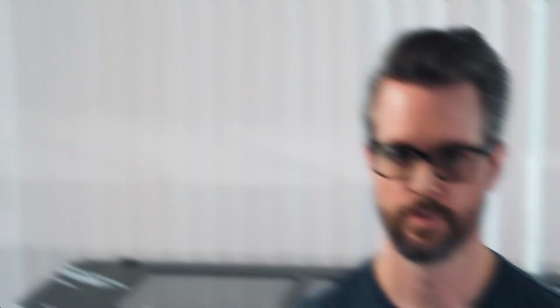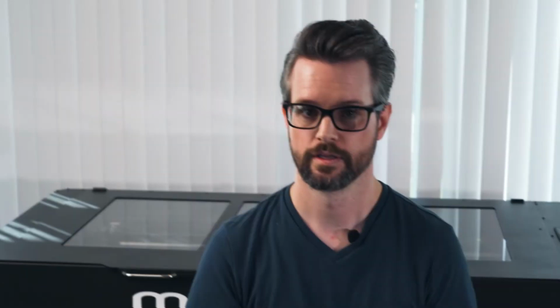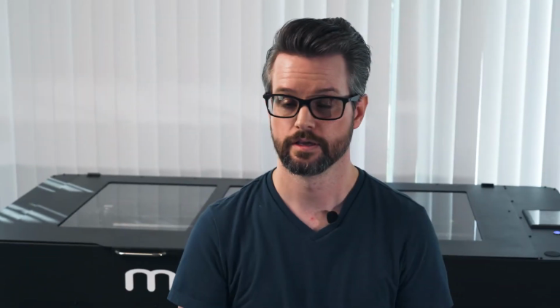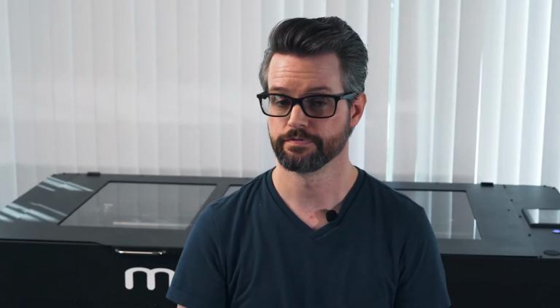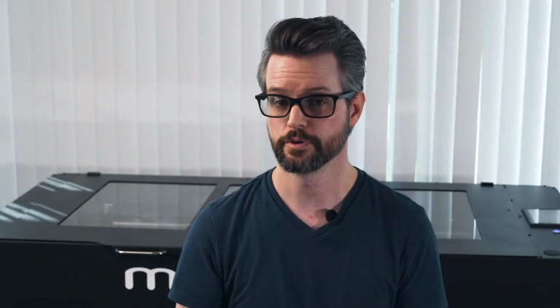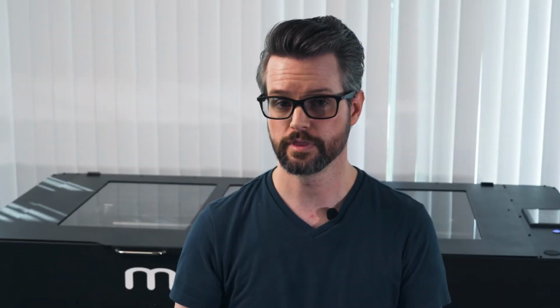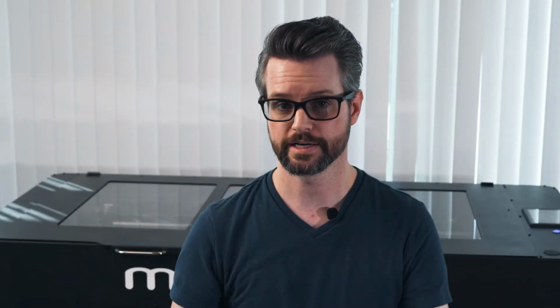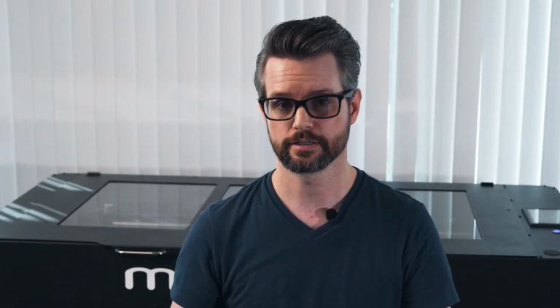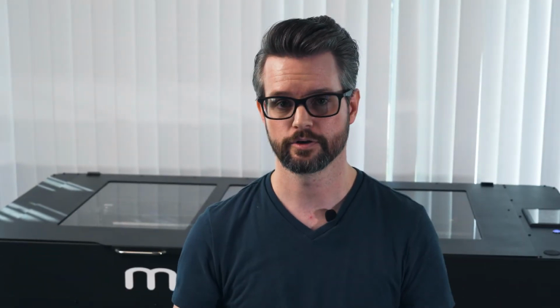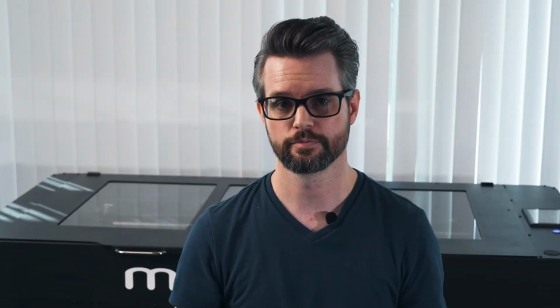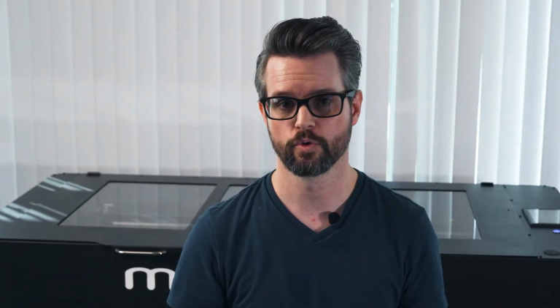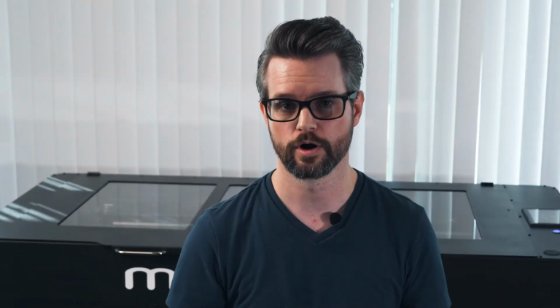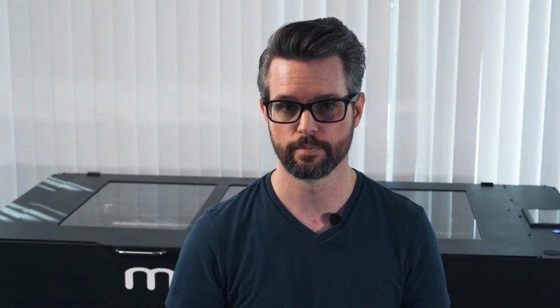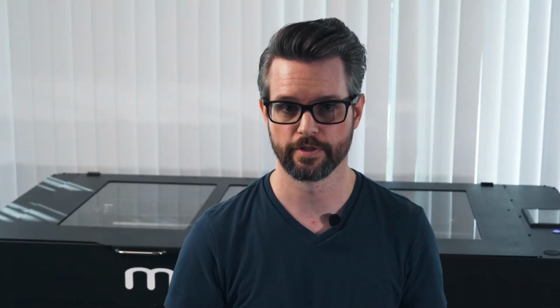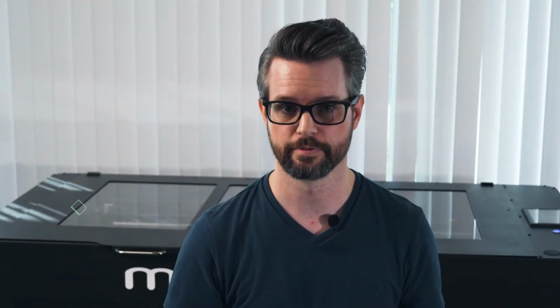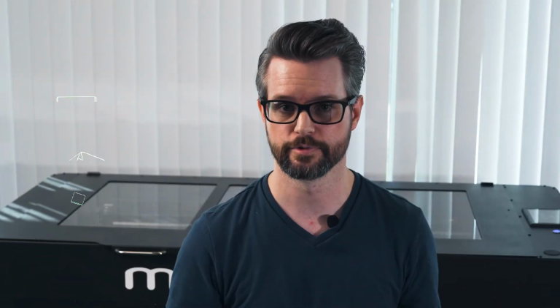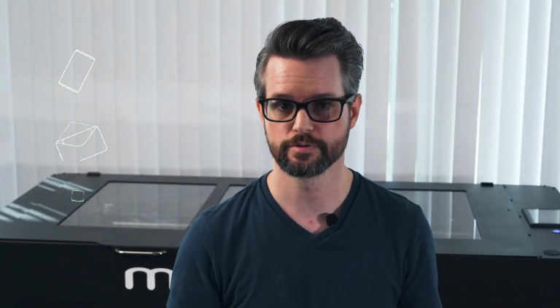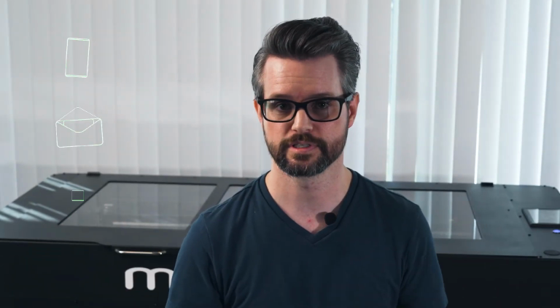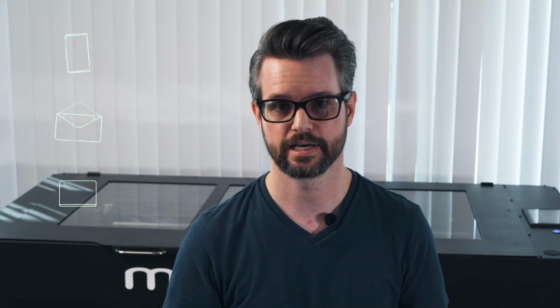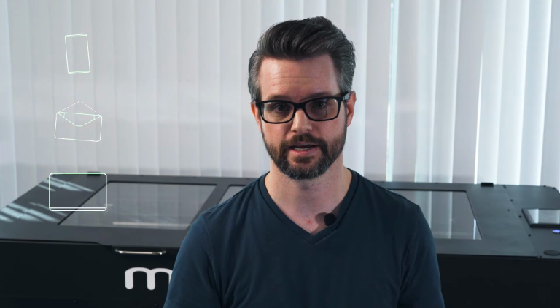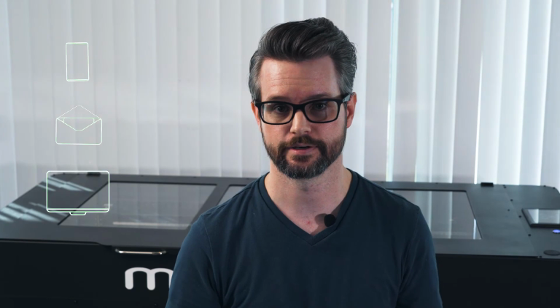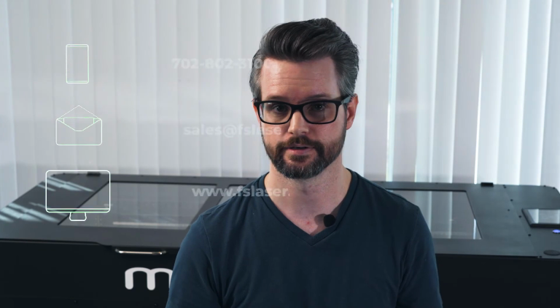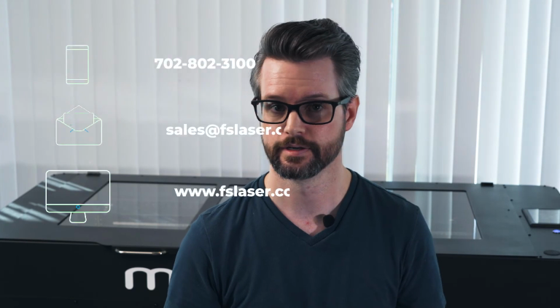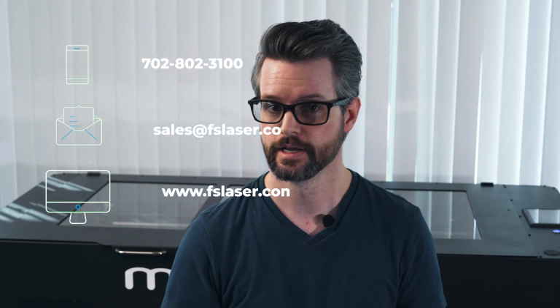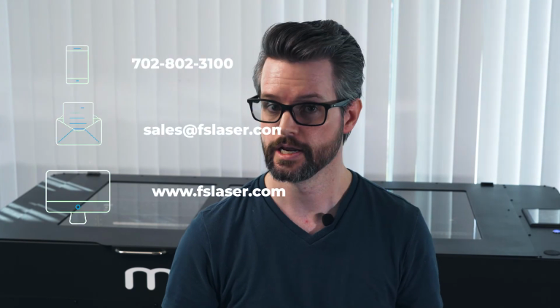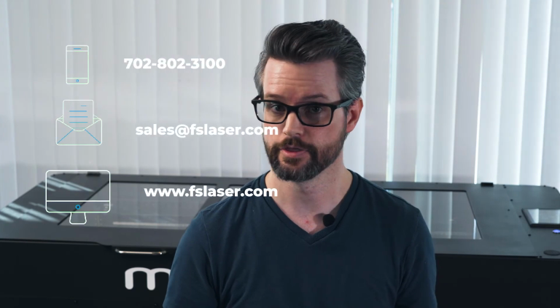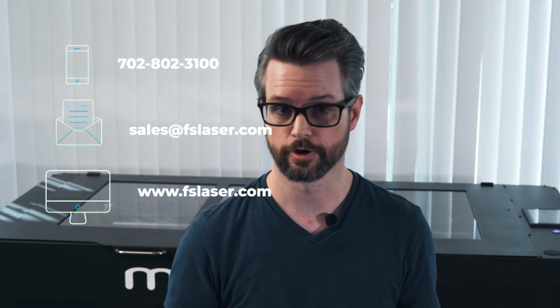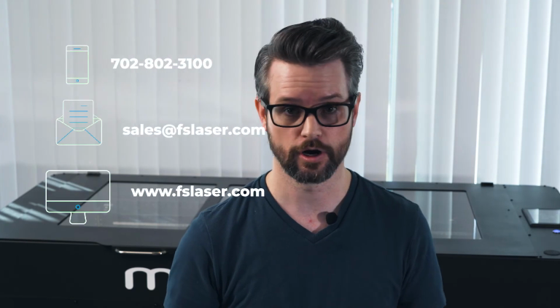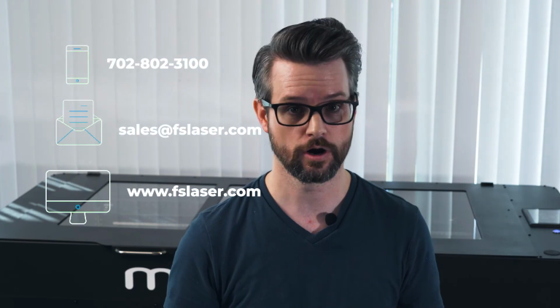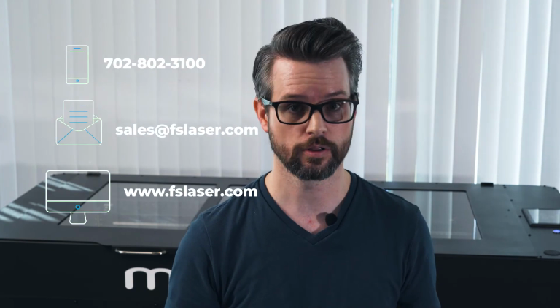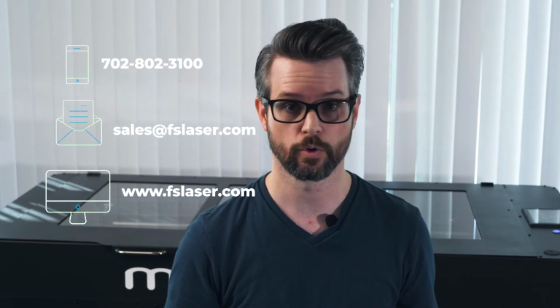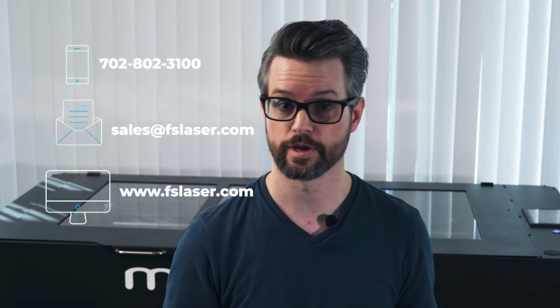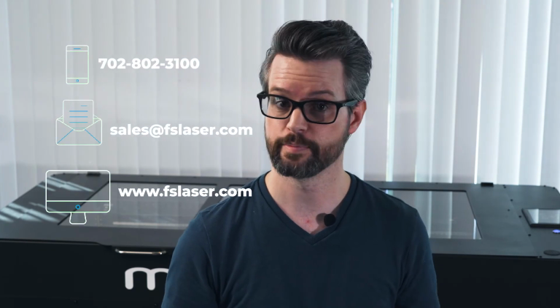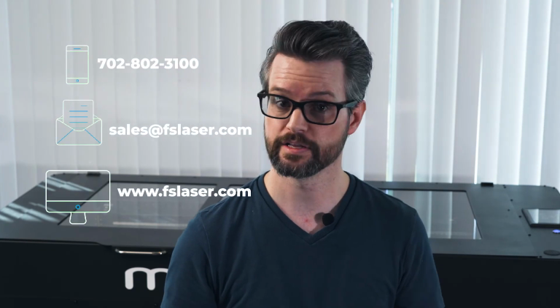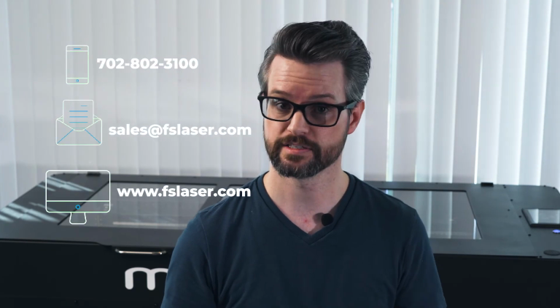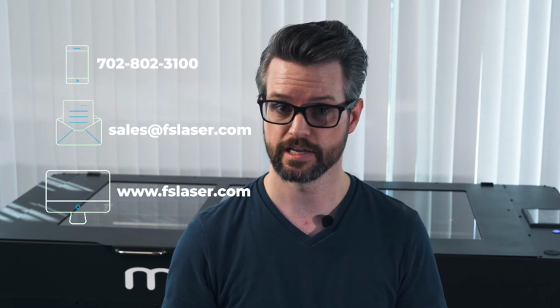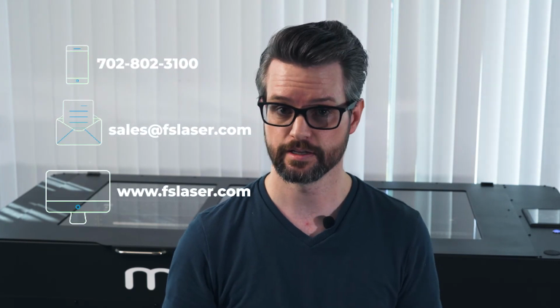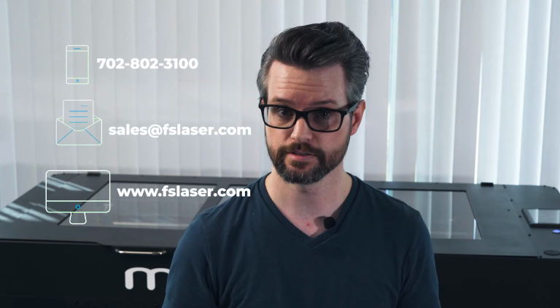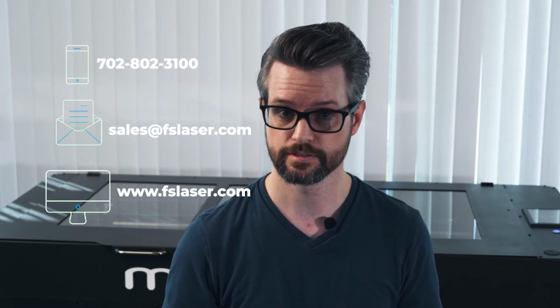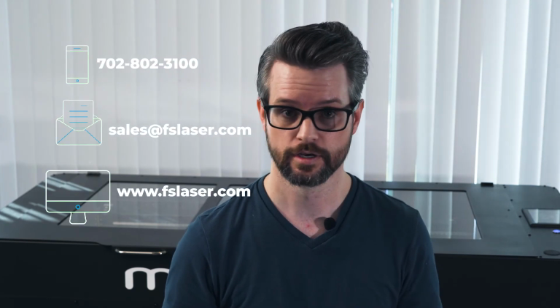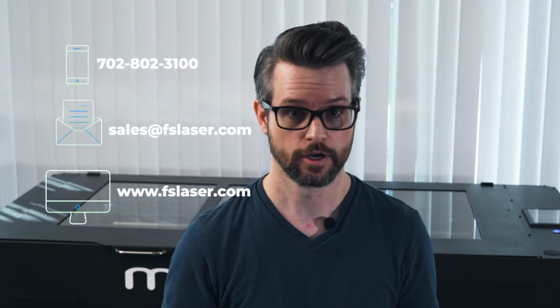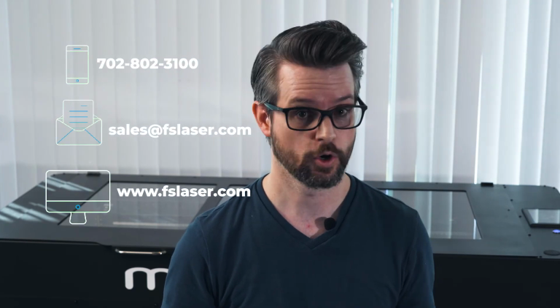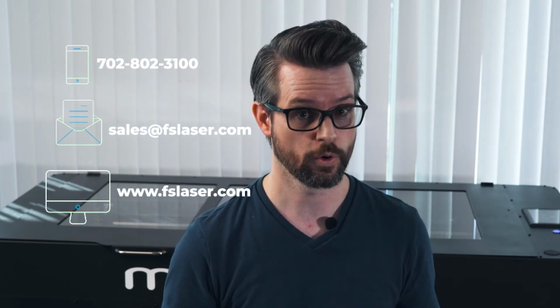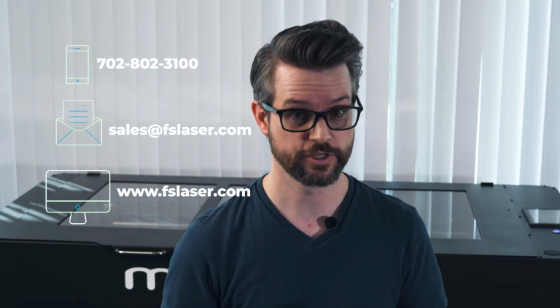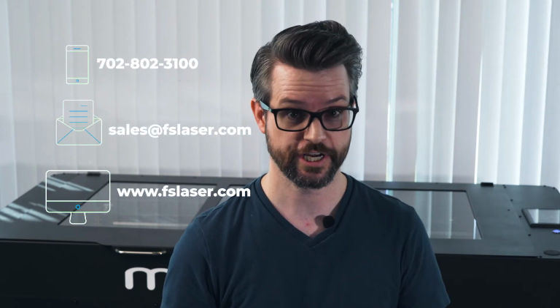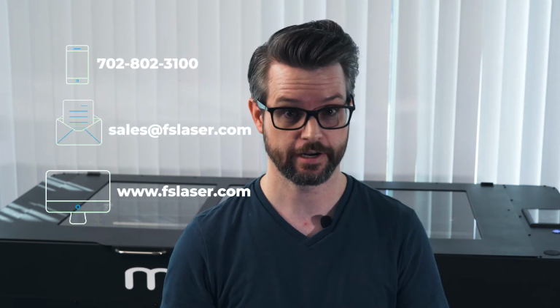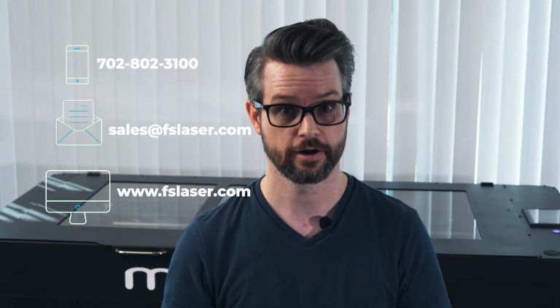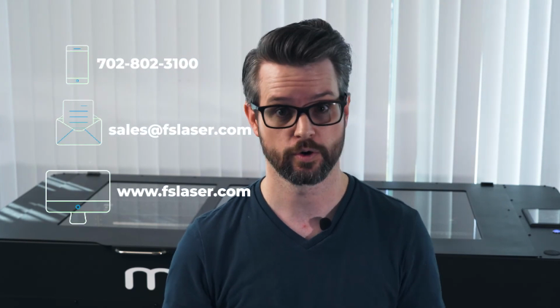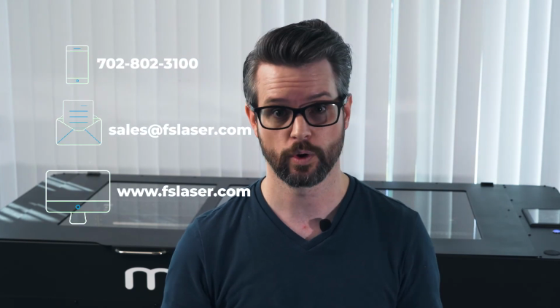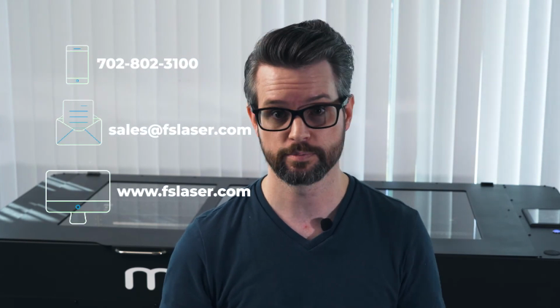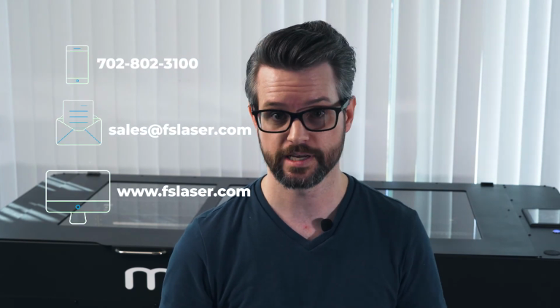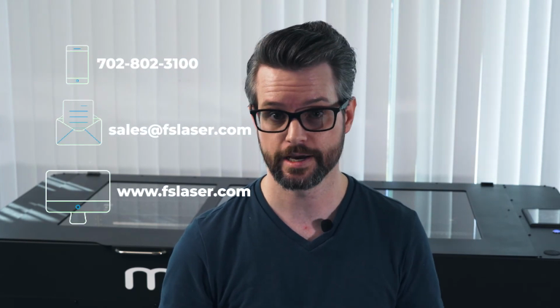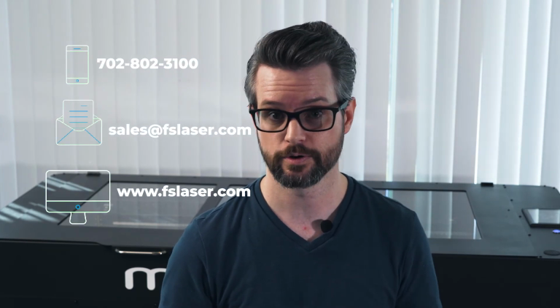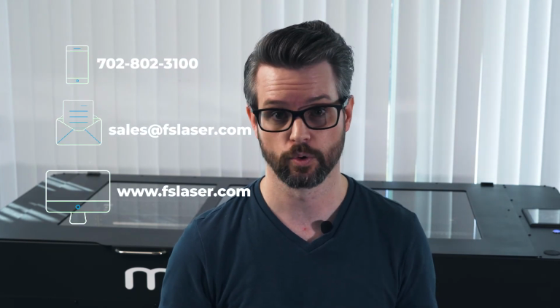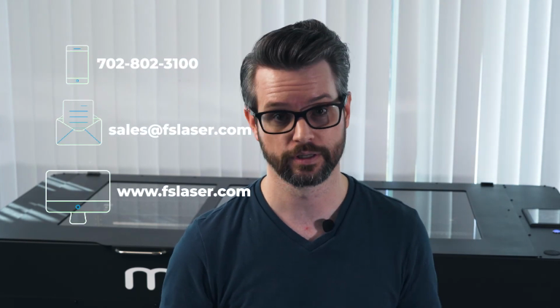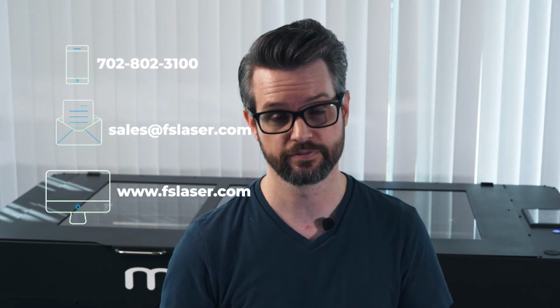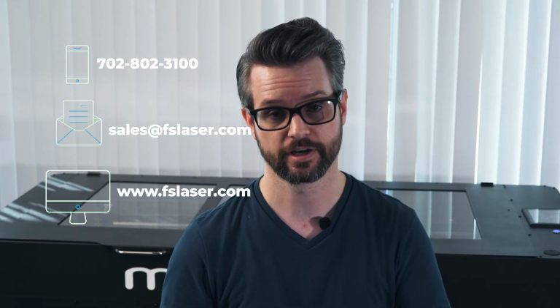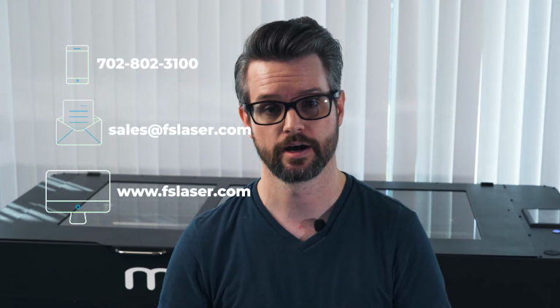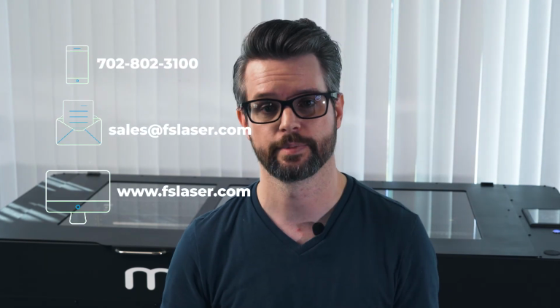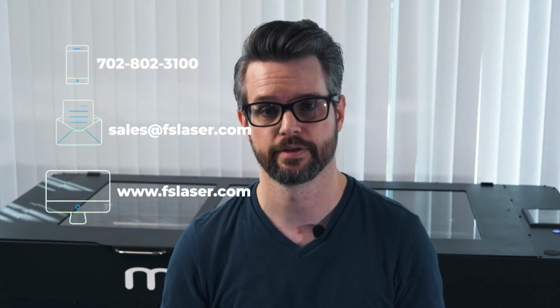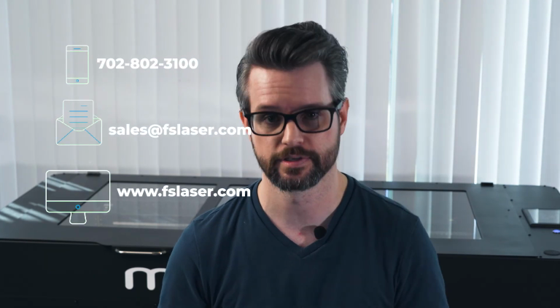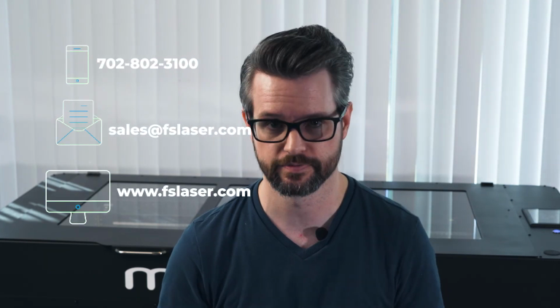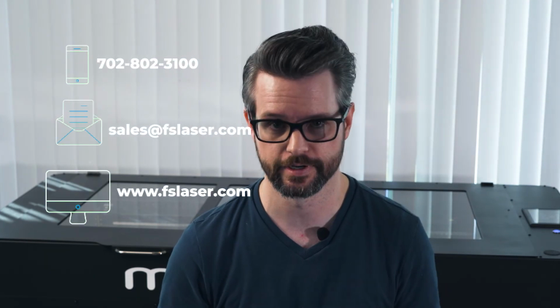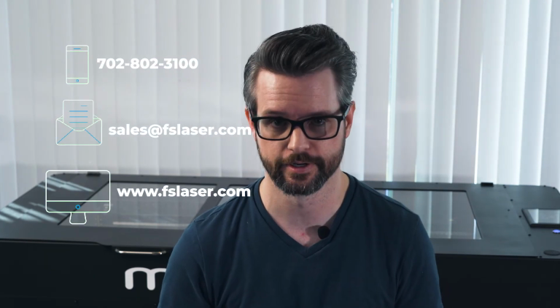If you'd like to learn more about the Muse Titan, either call or email sales, go to our checkout on our website, or leave a comment on this video.